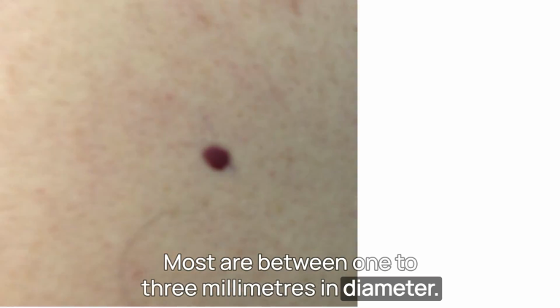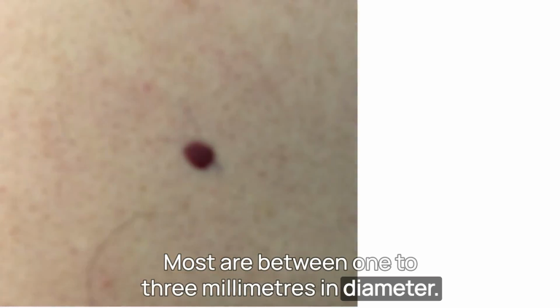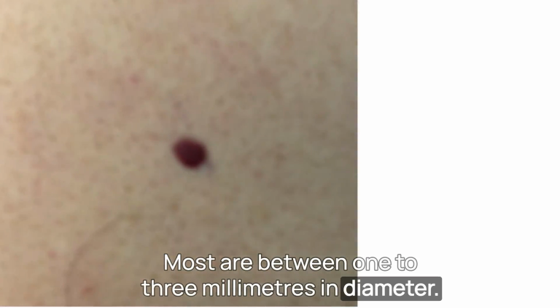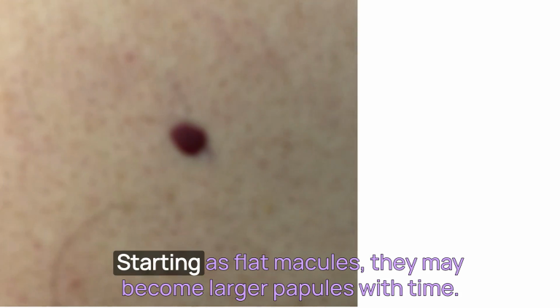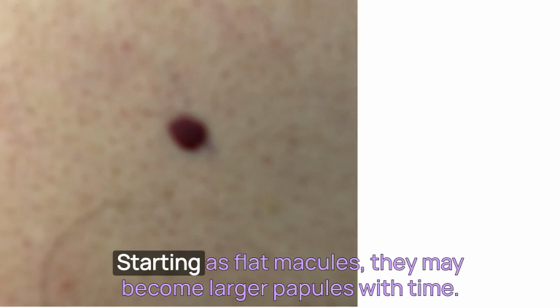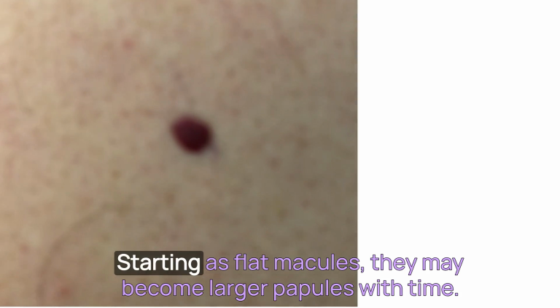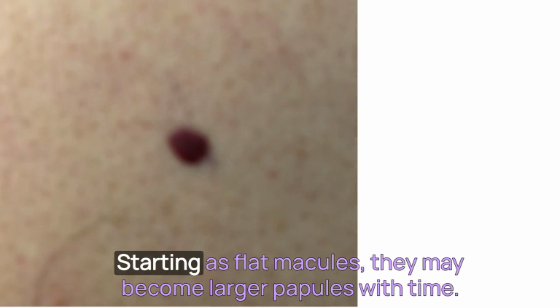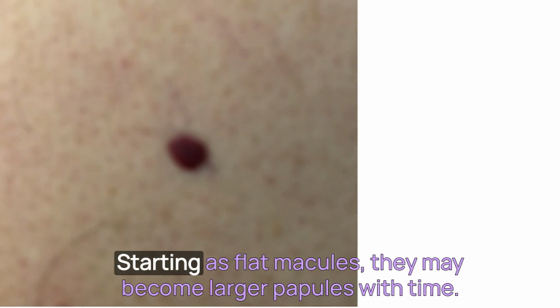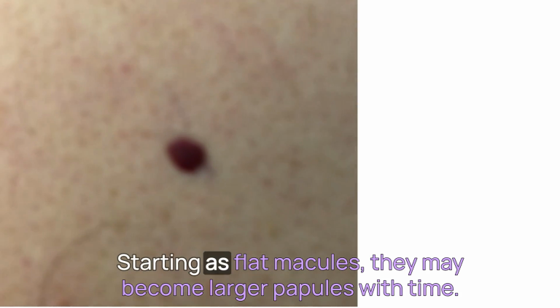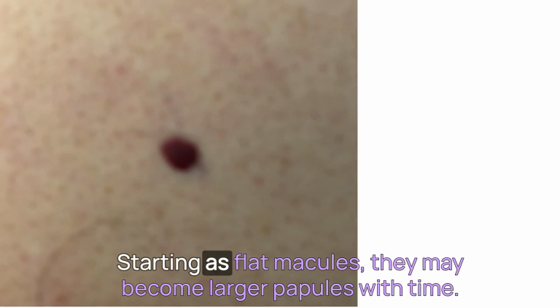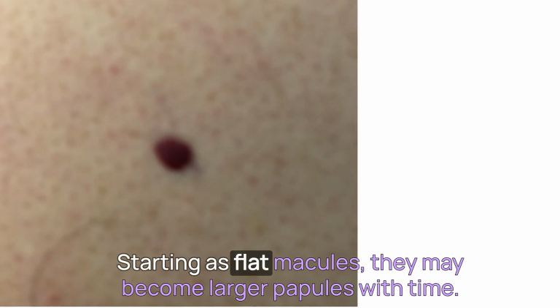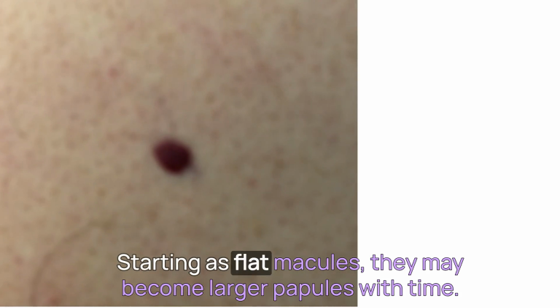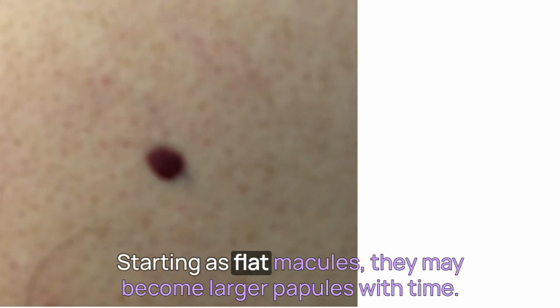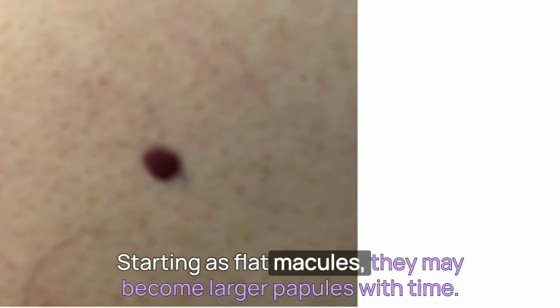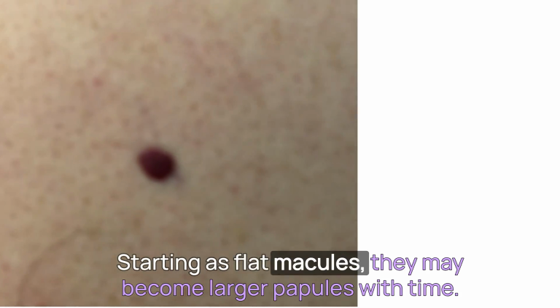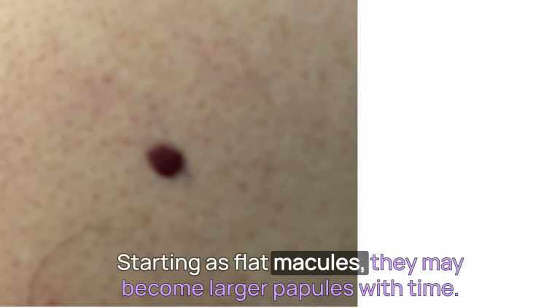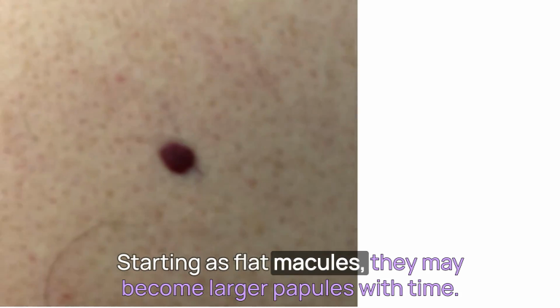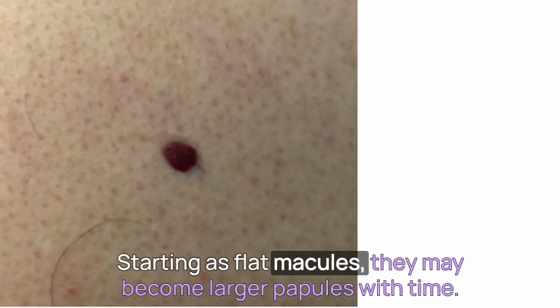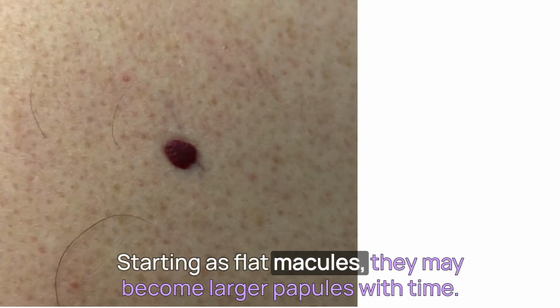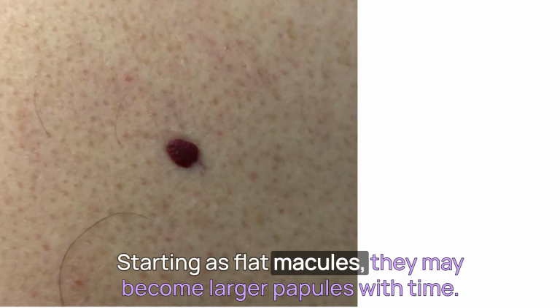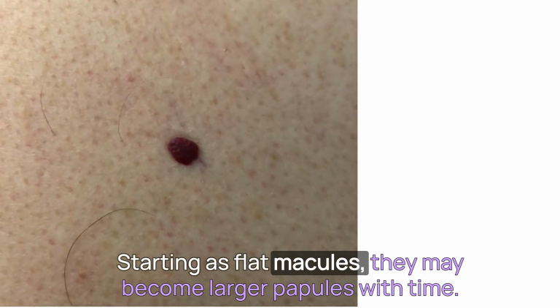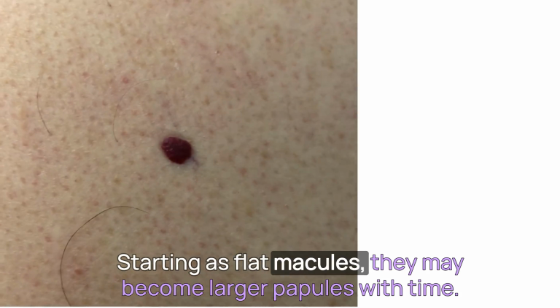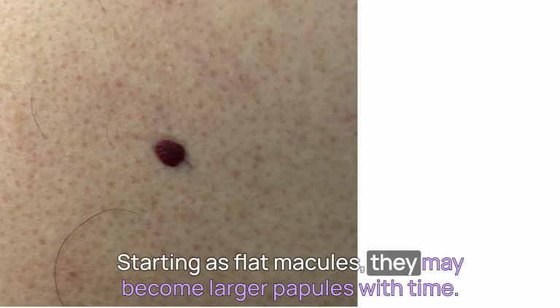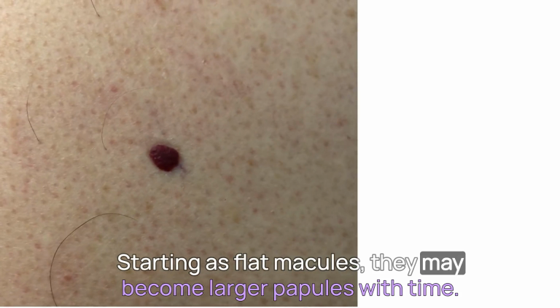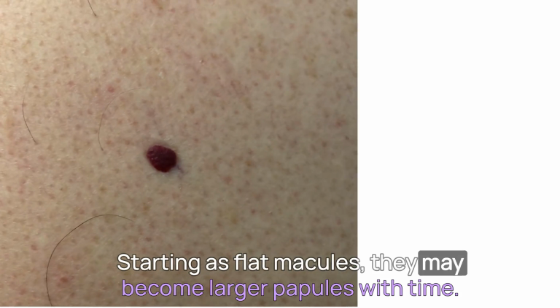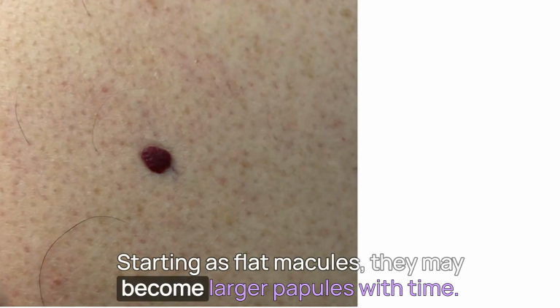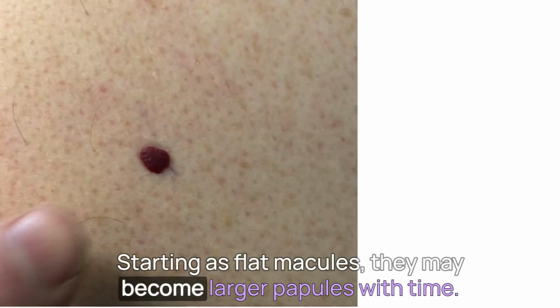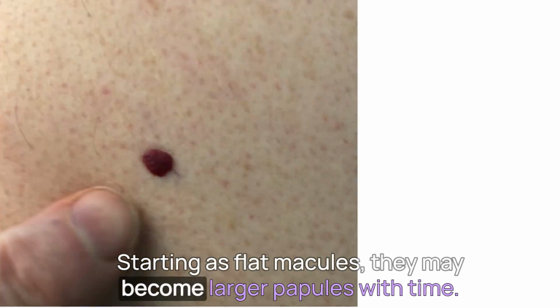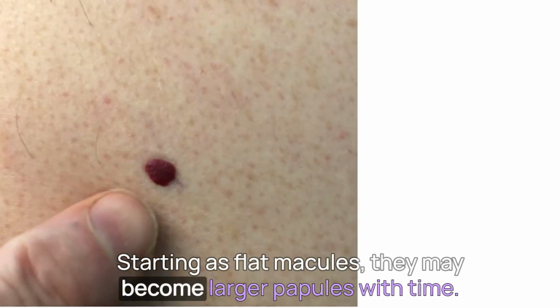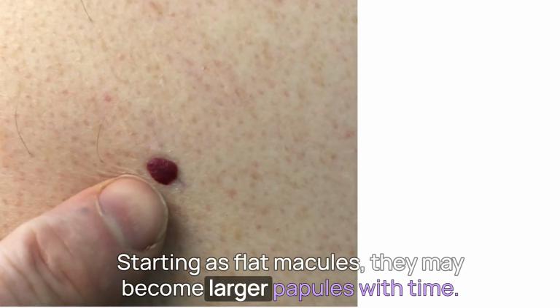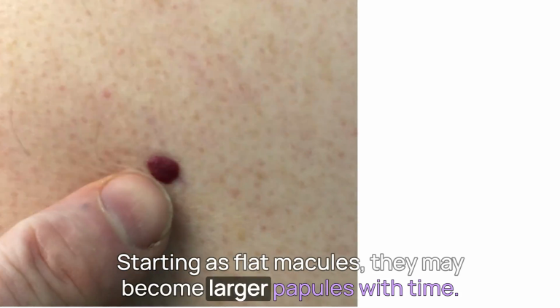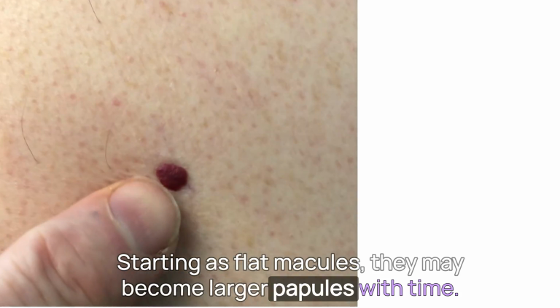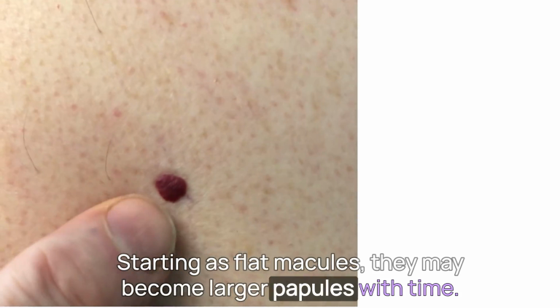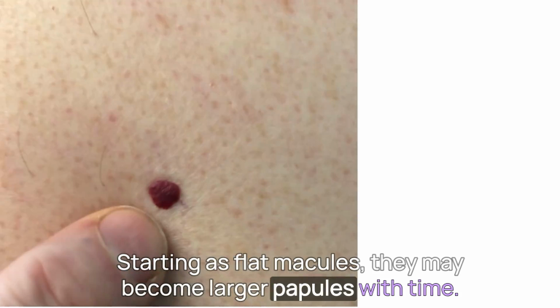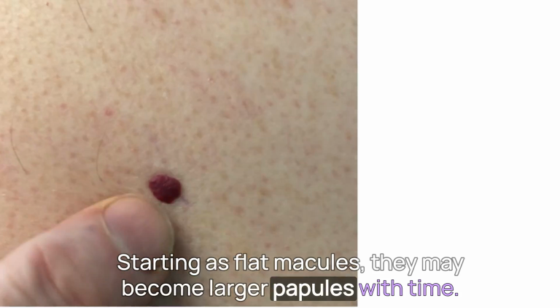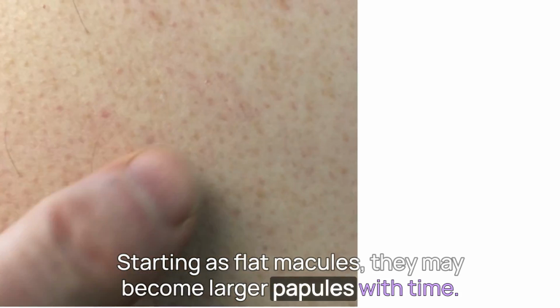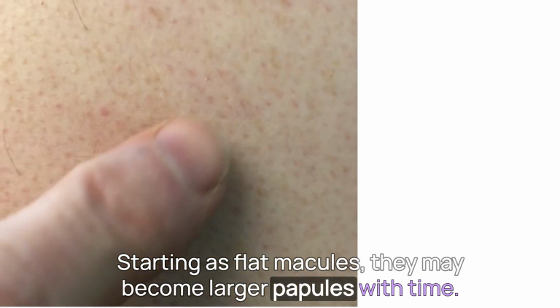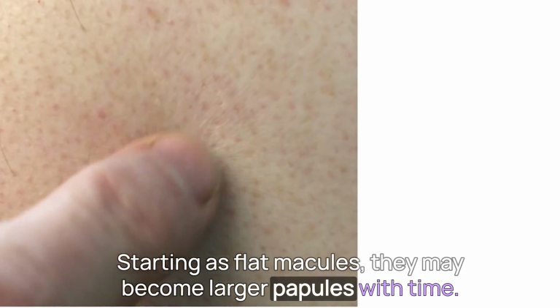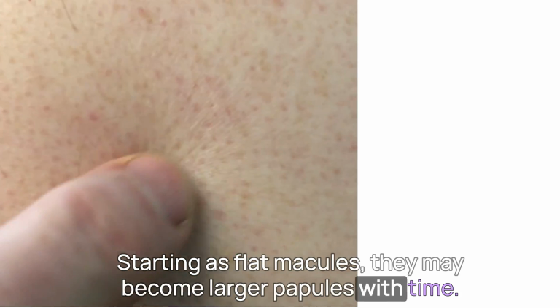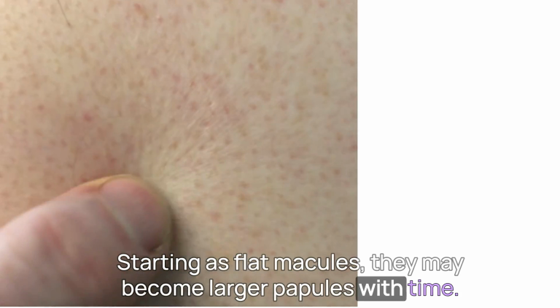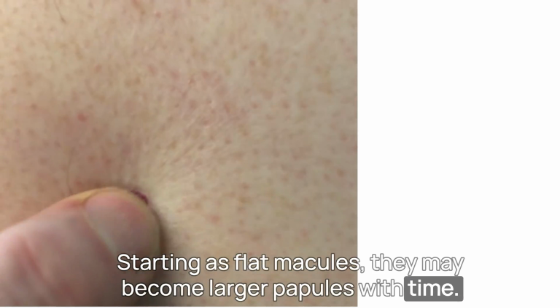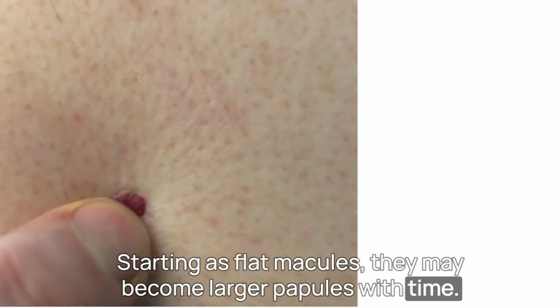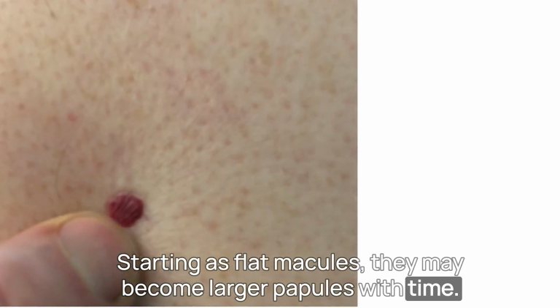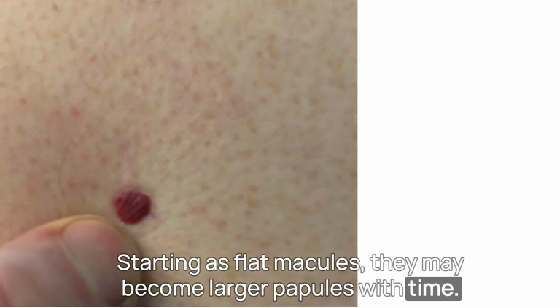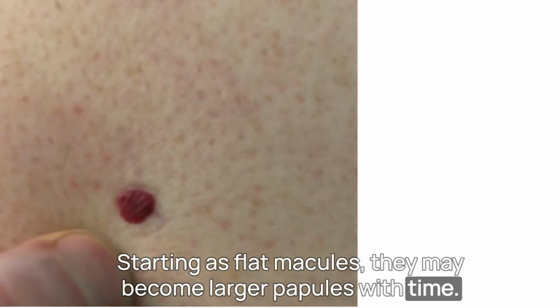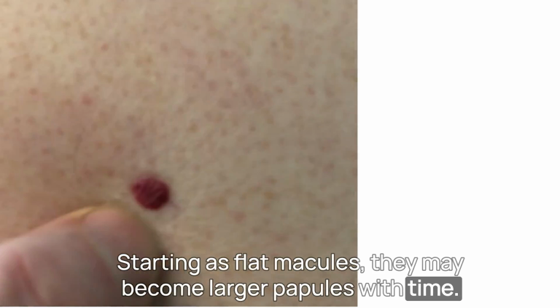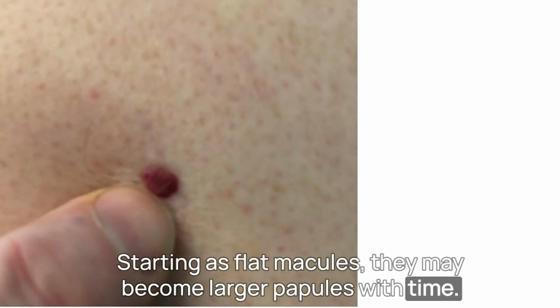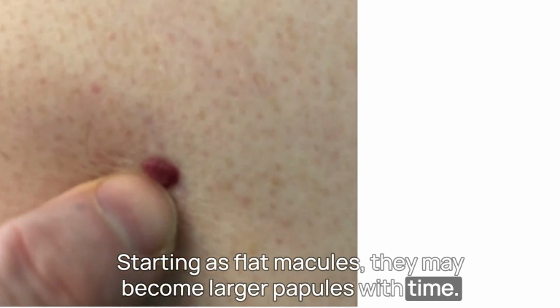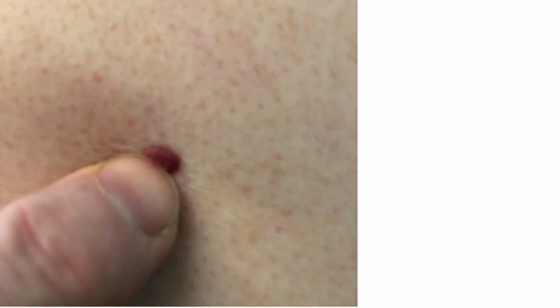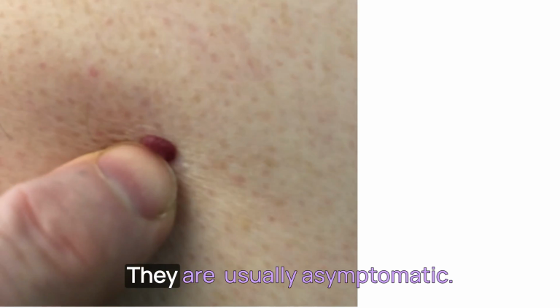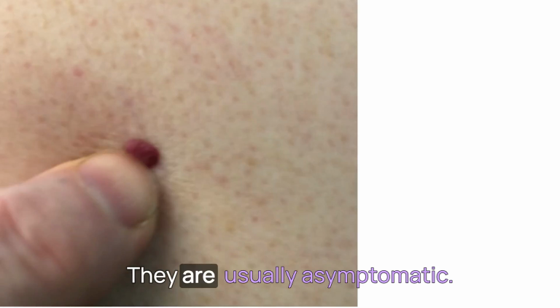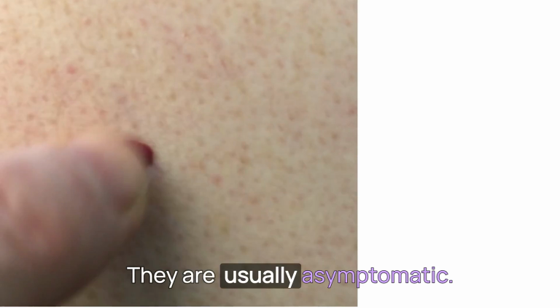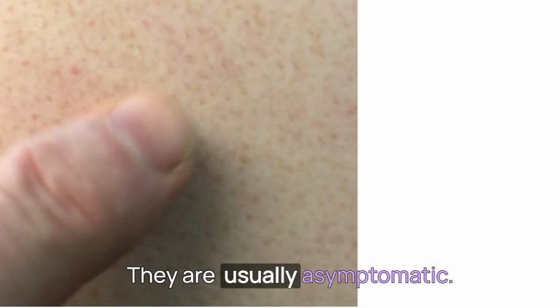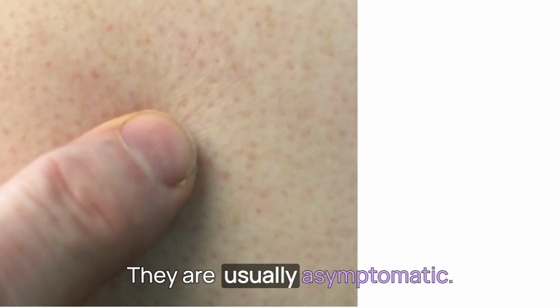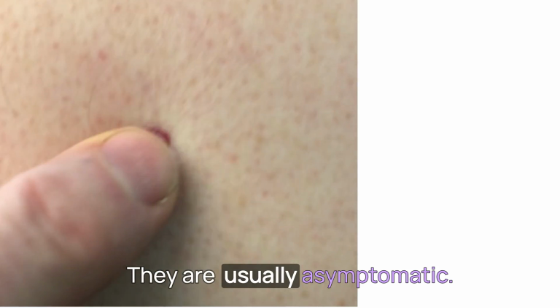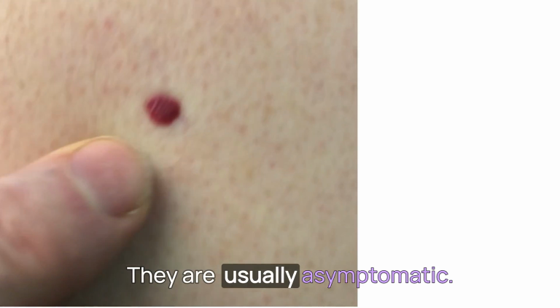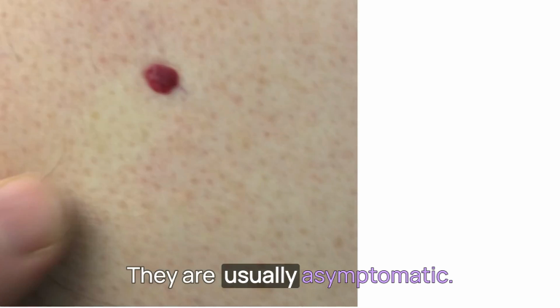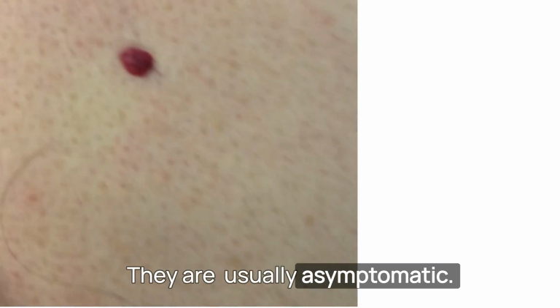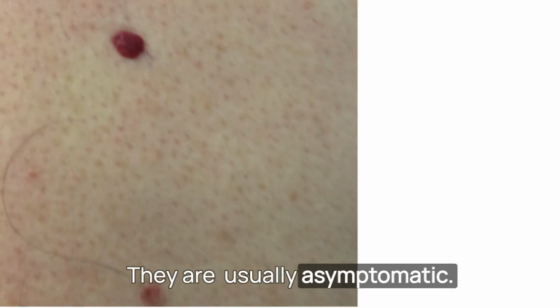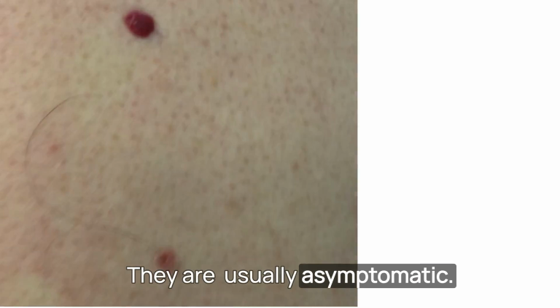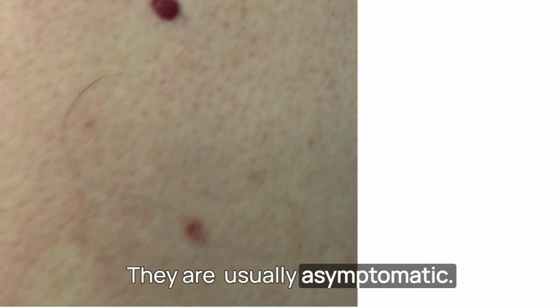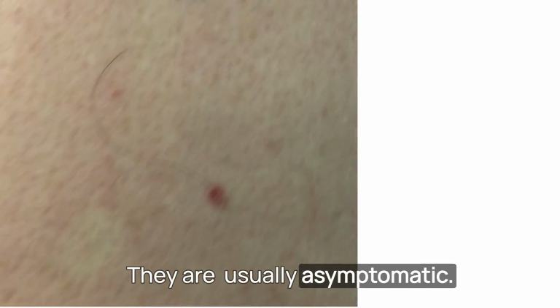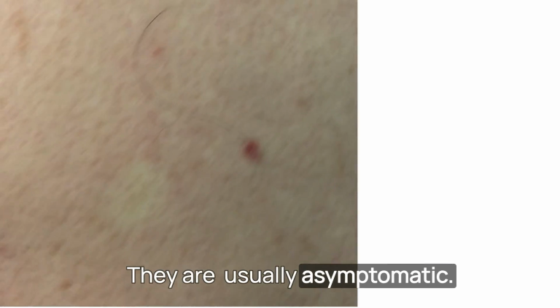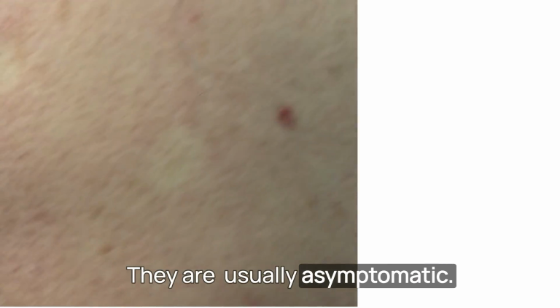Most are between one to three millimetres in diameter, starting as flat macules. They may become larger papules with time. They are usually asymptomatic.